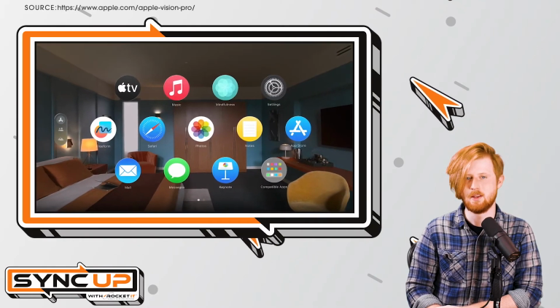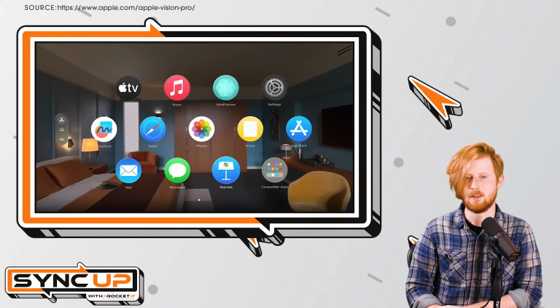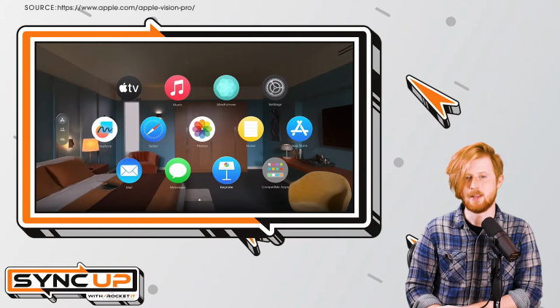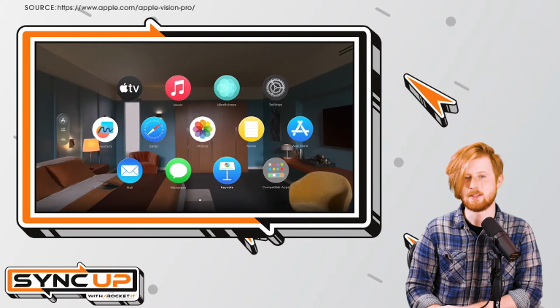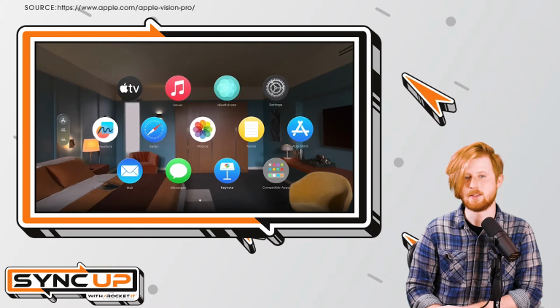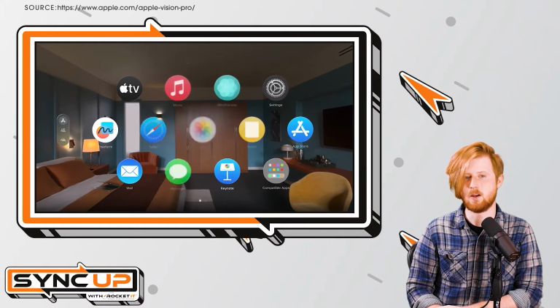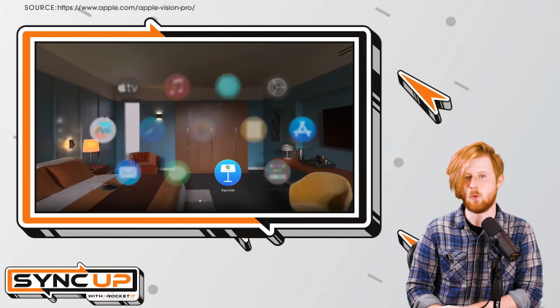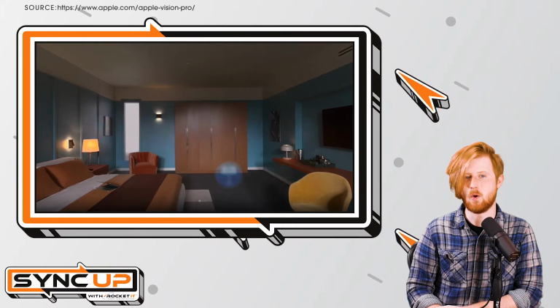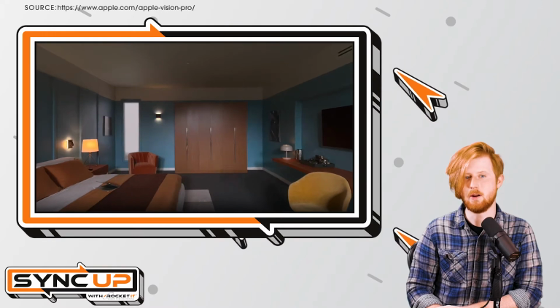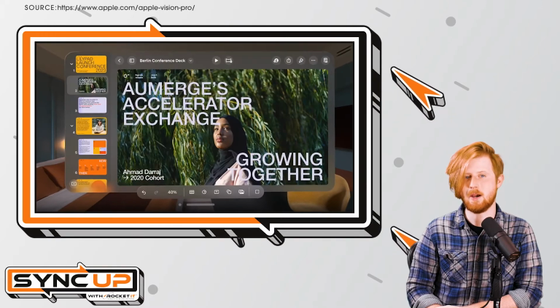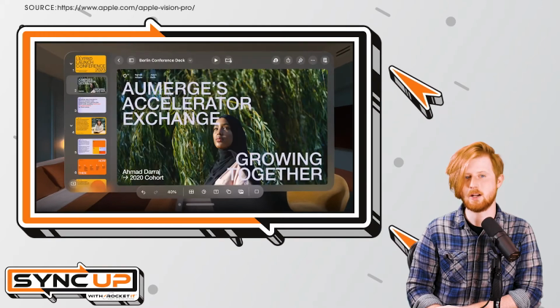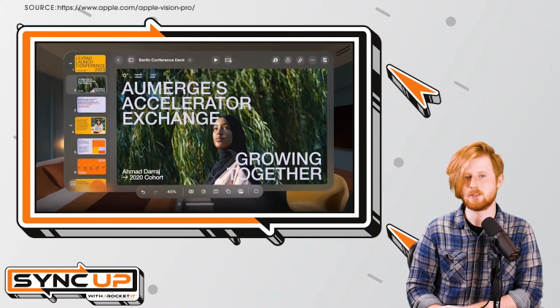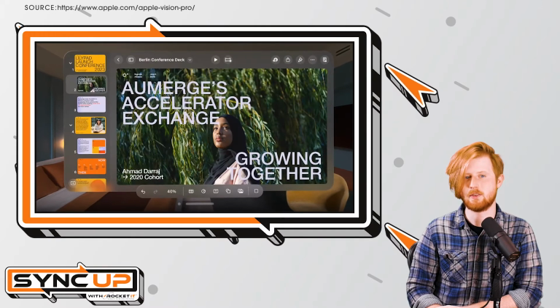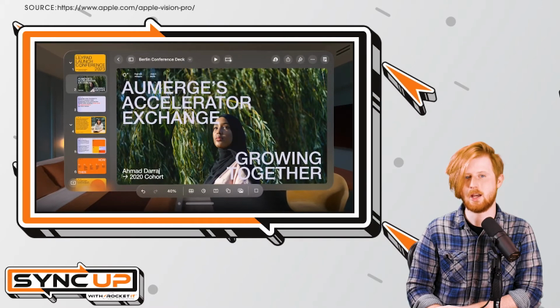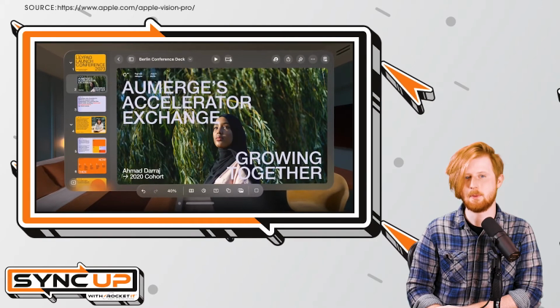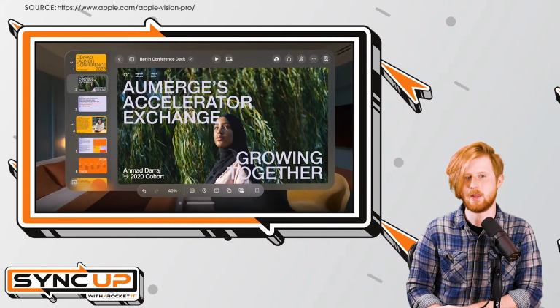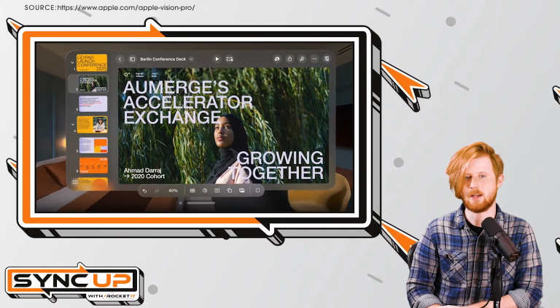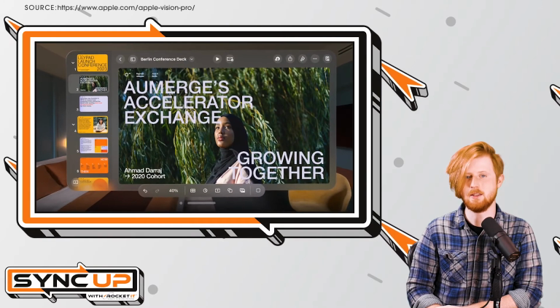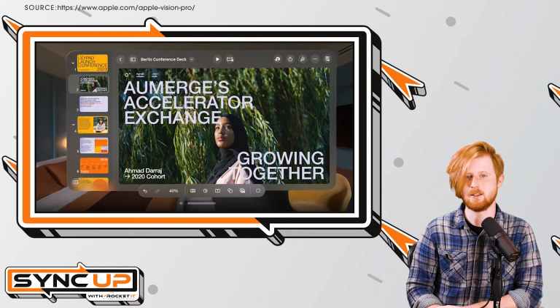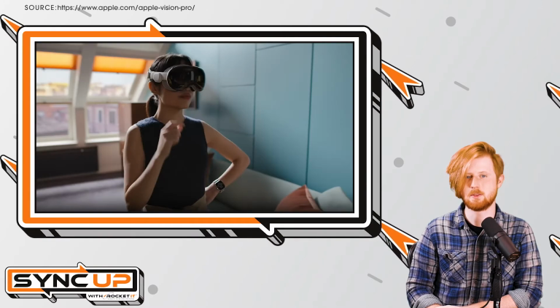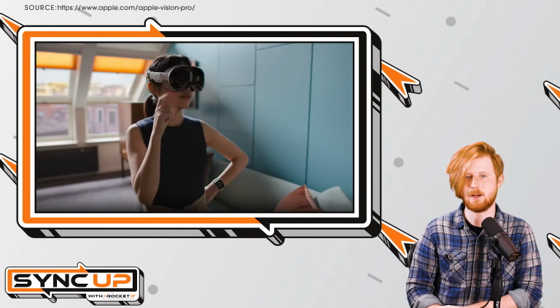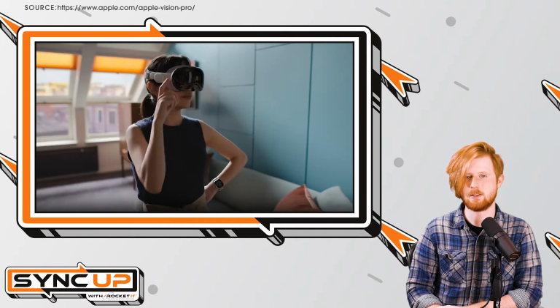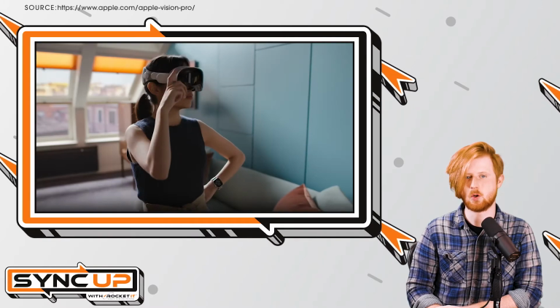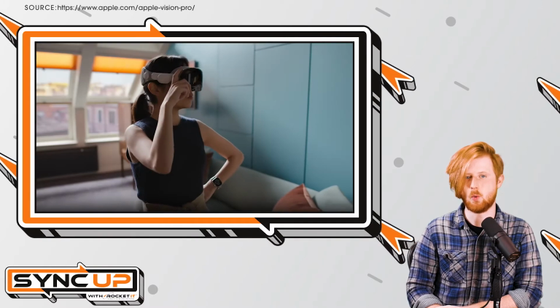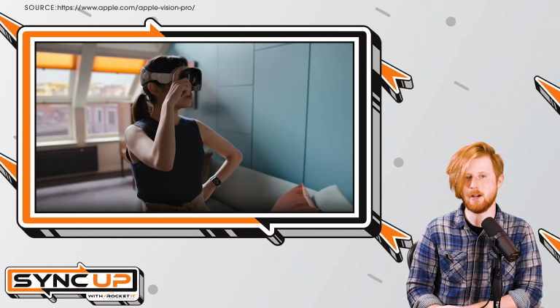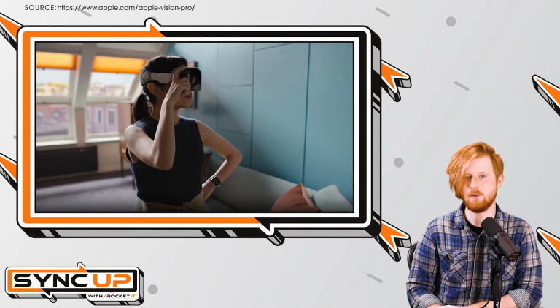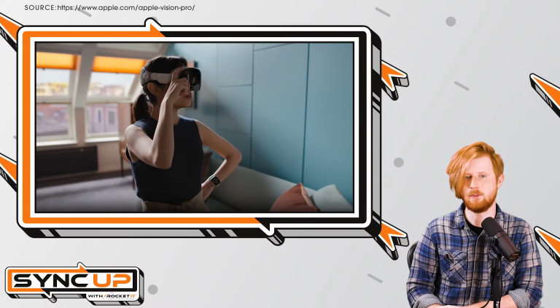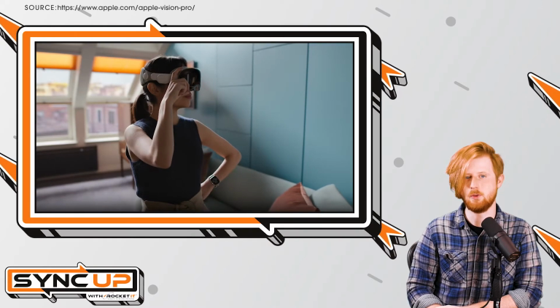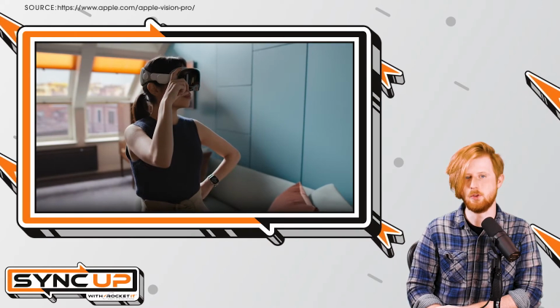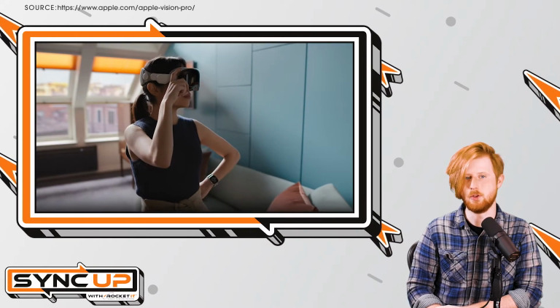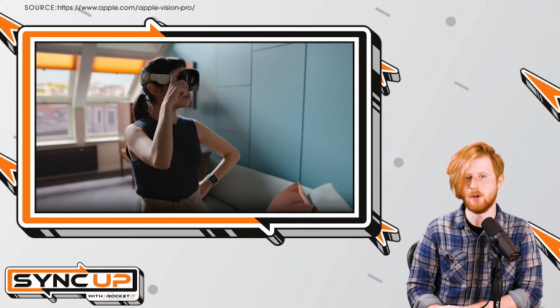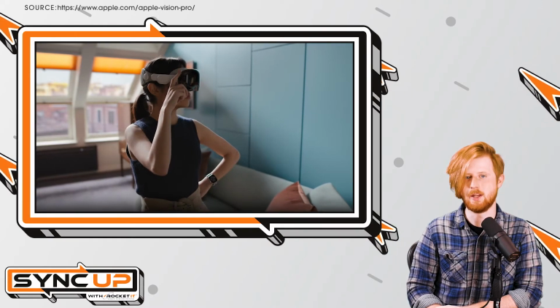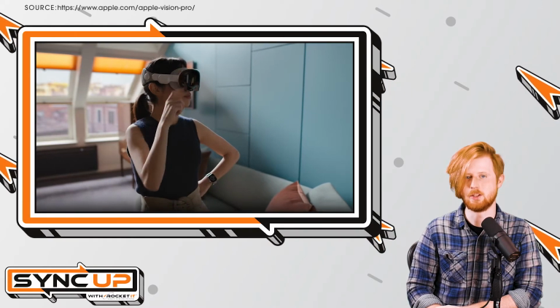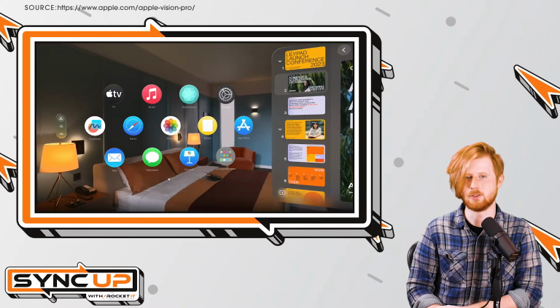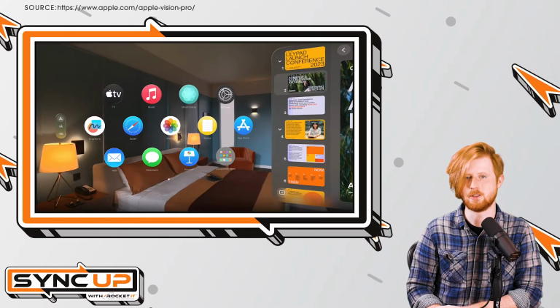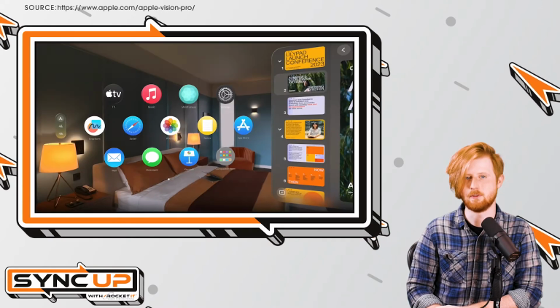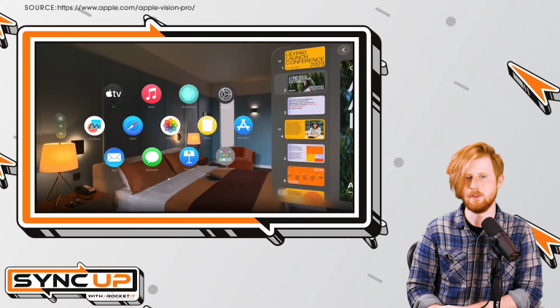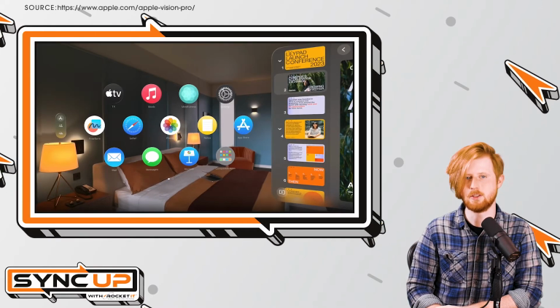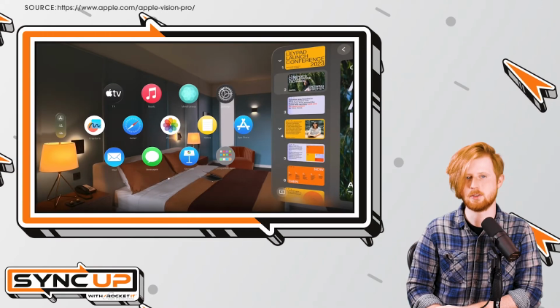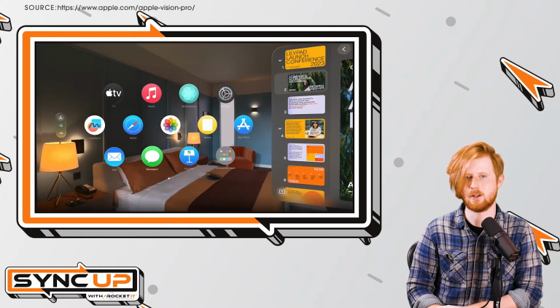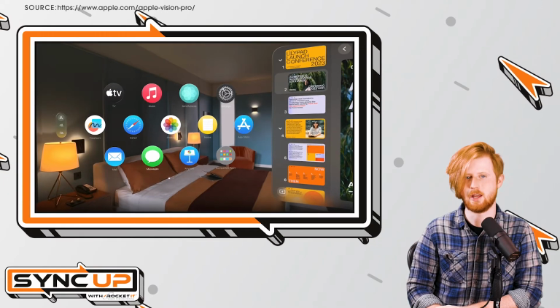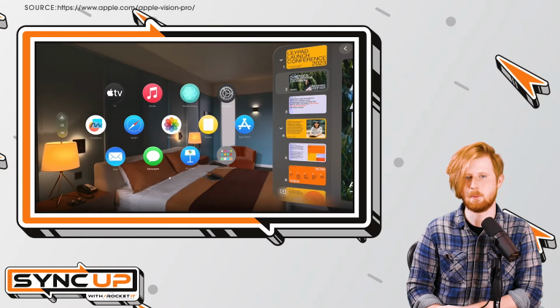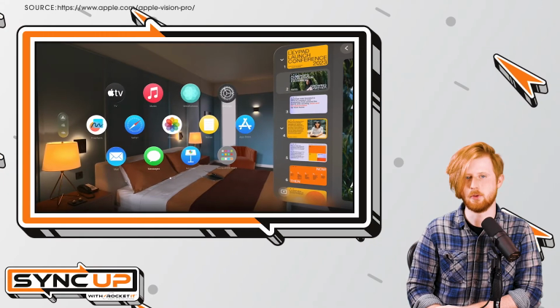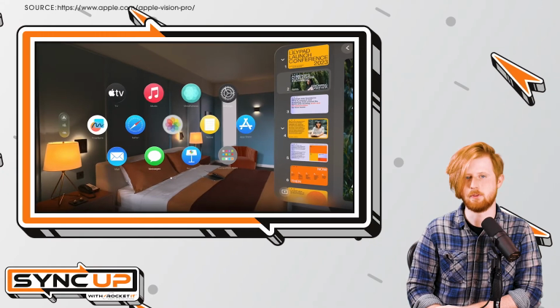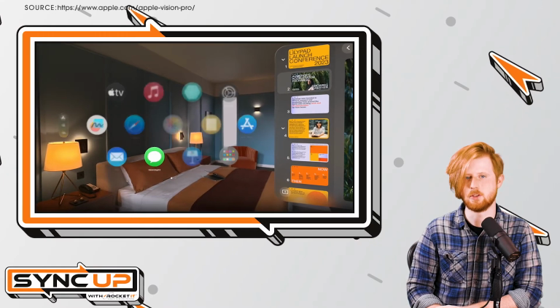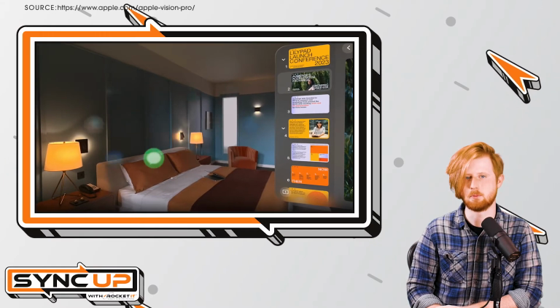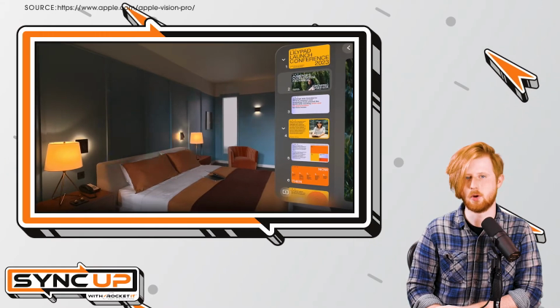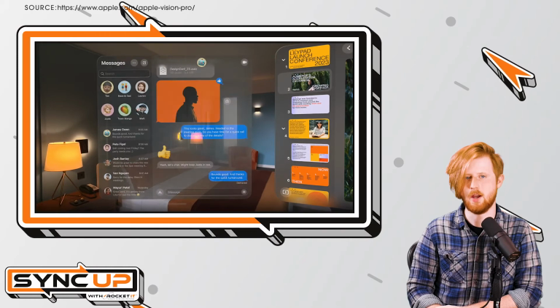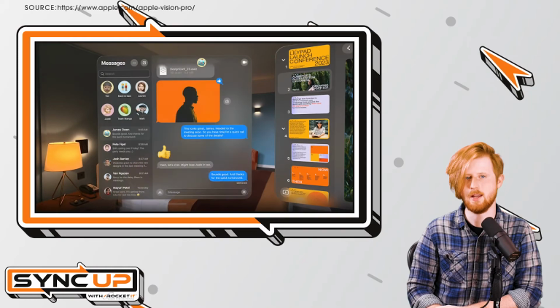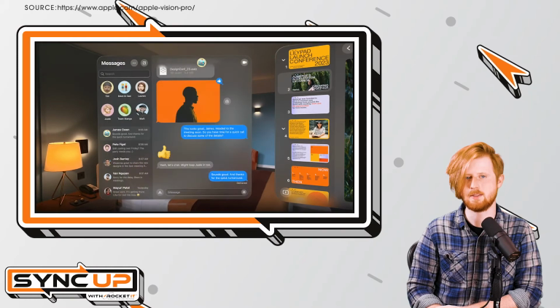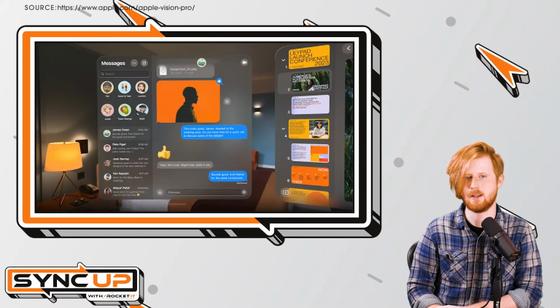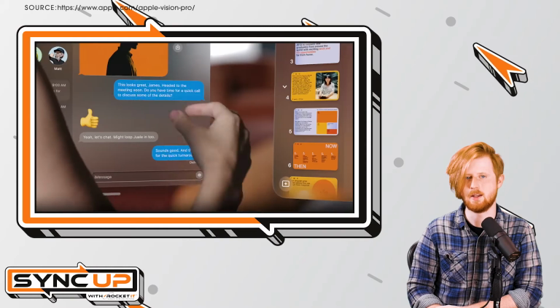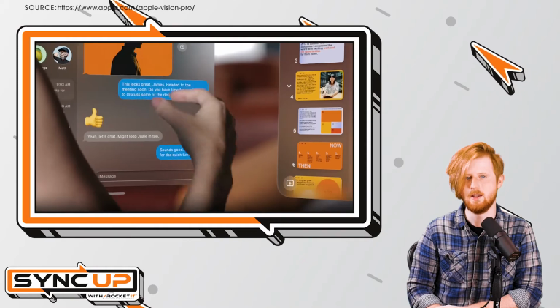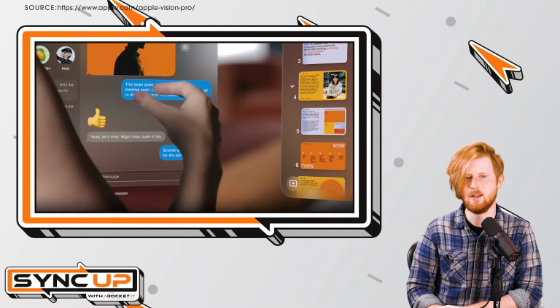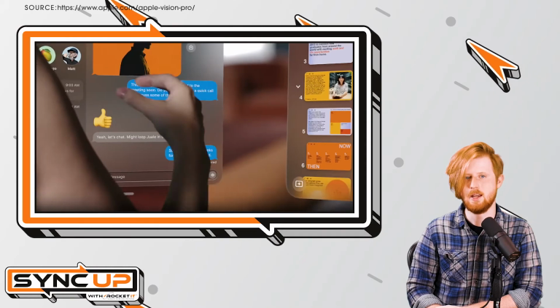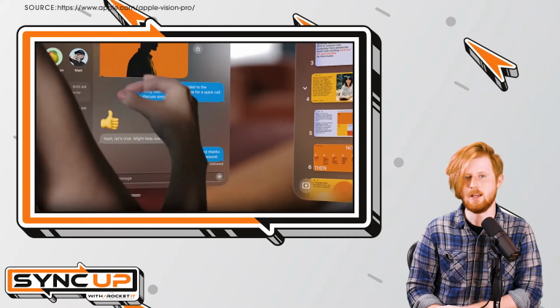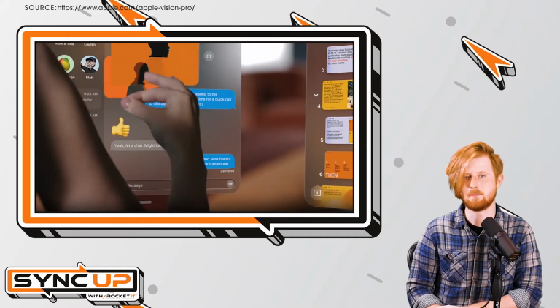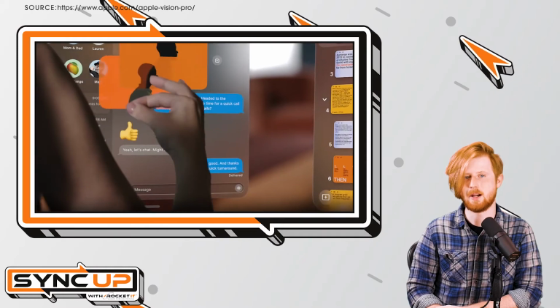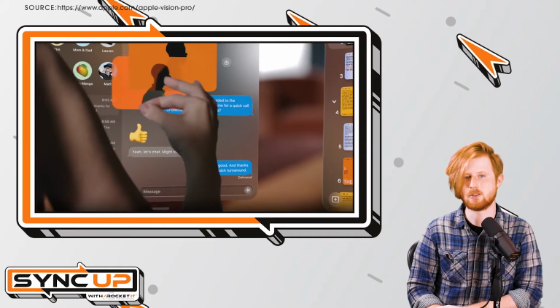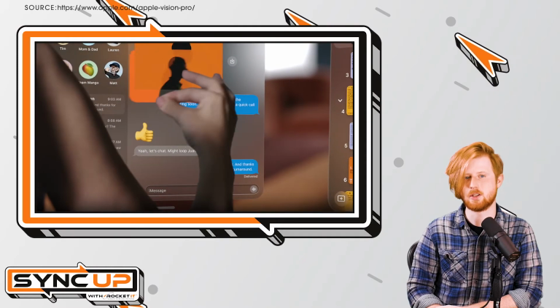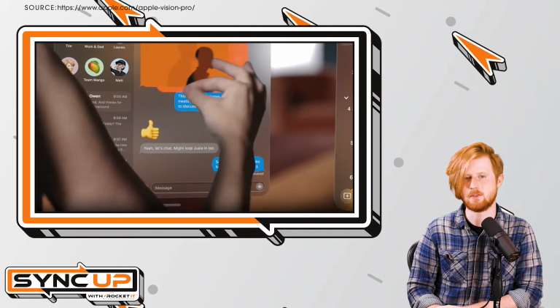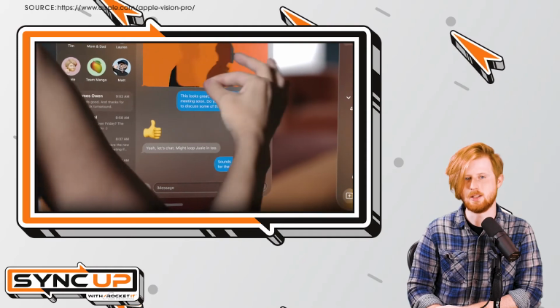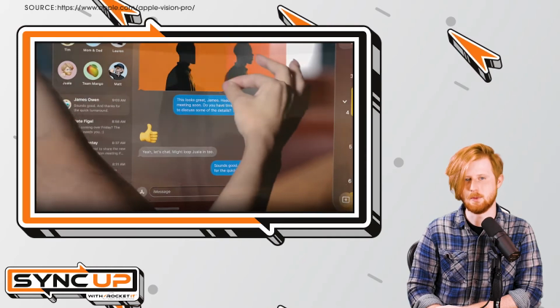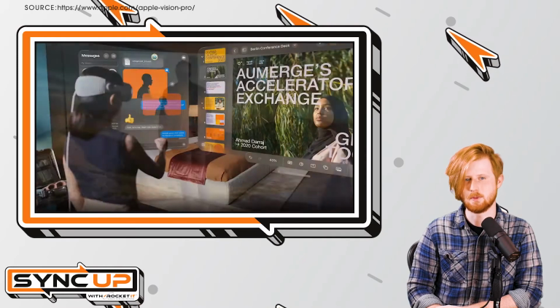That said, one Microsoft app that is expecting quite a few new and interesting features on Apple's Vision Pro headset is Microsoft Teams.